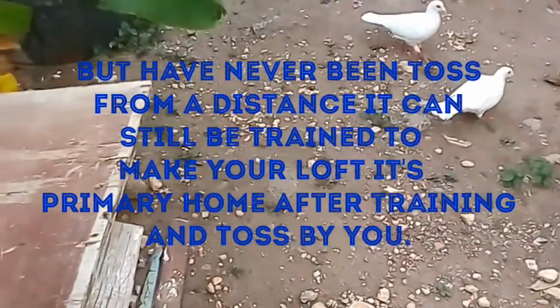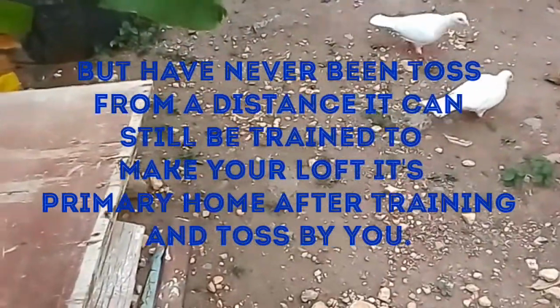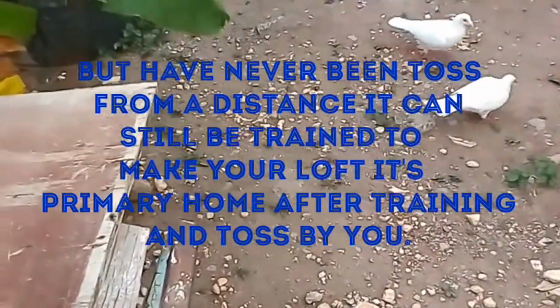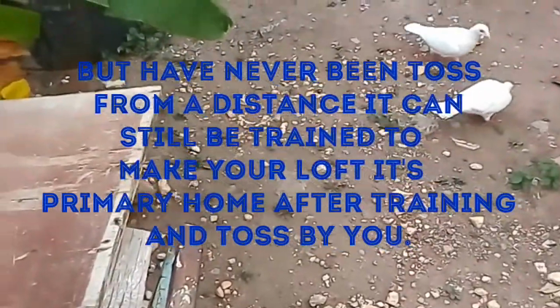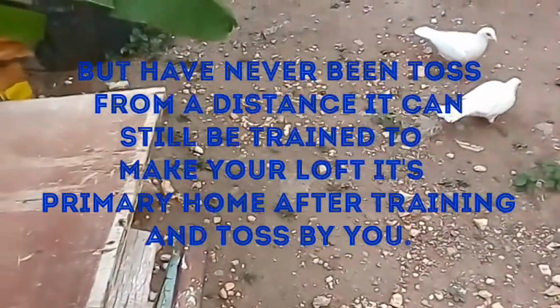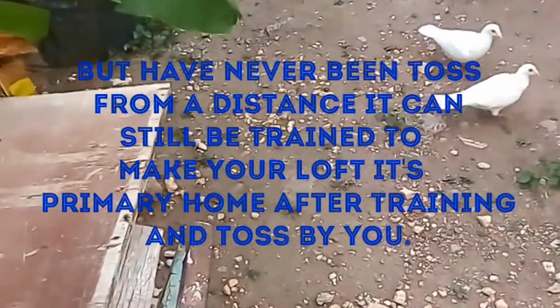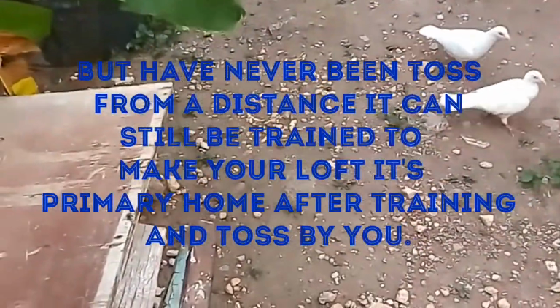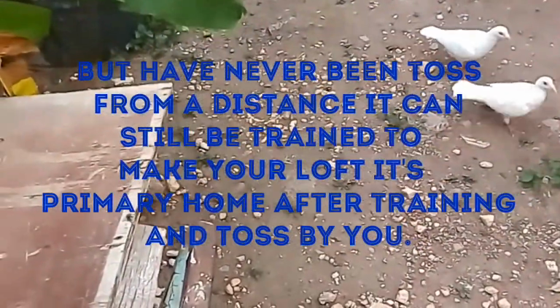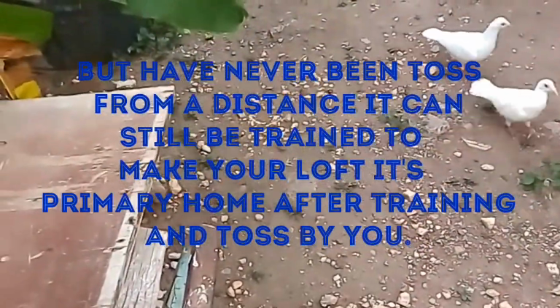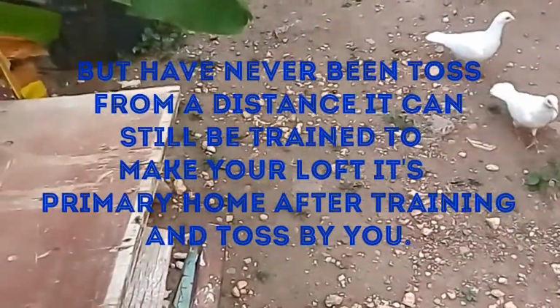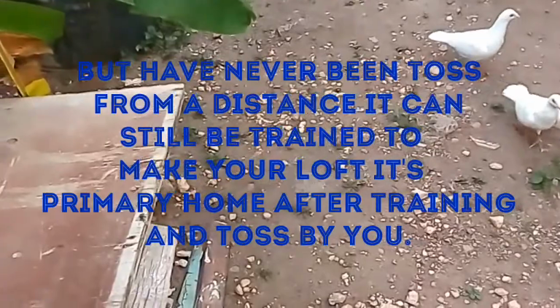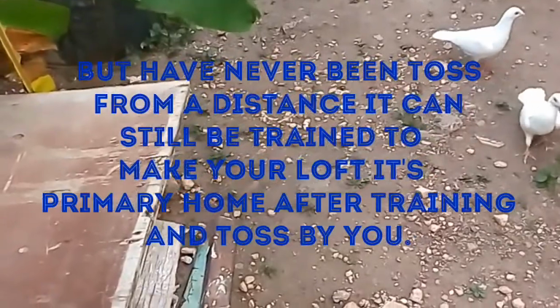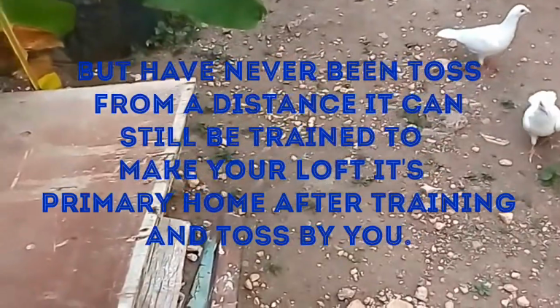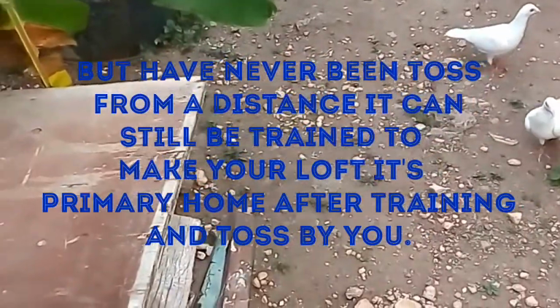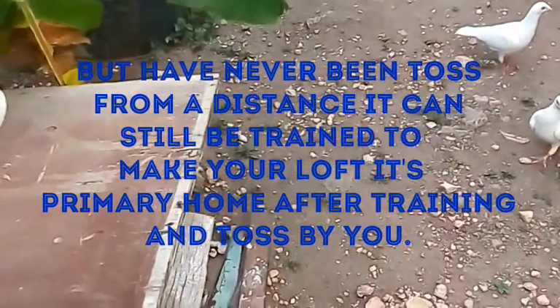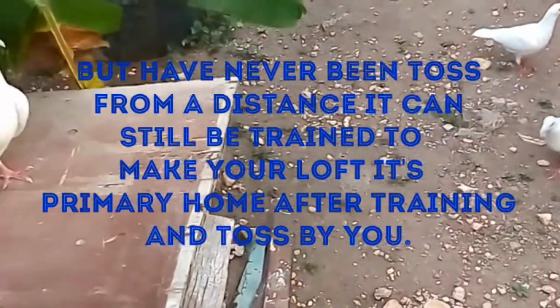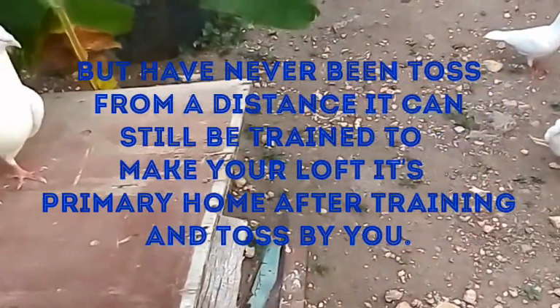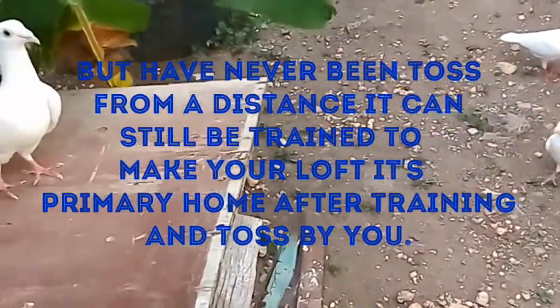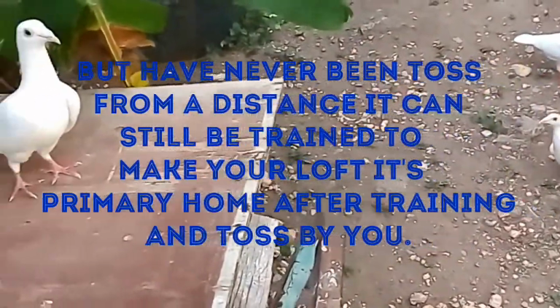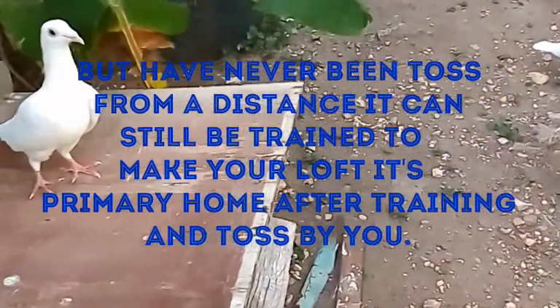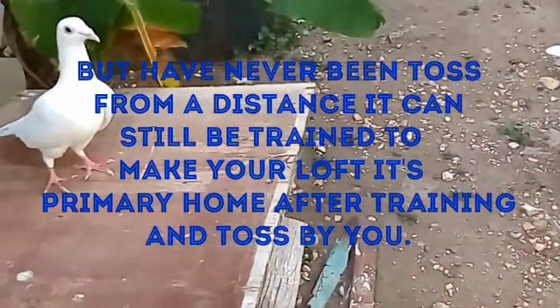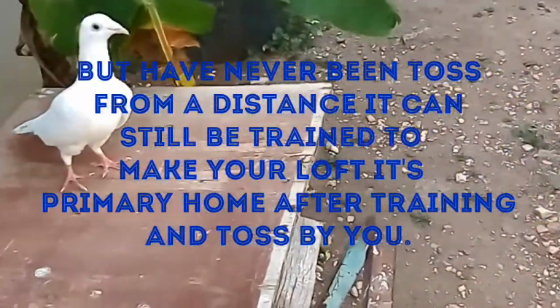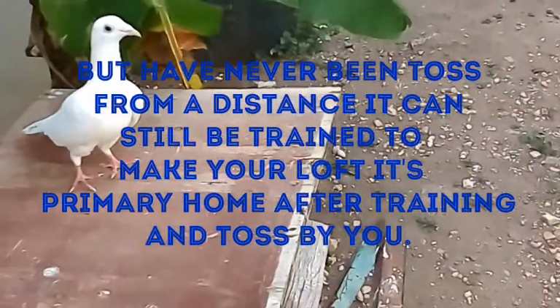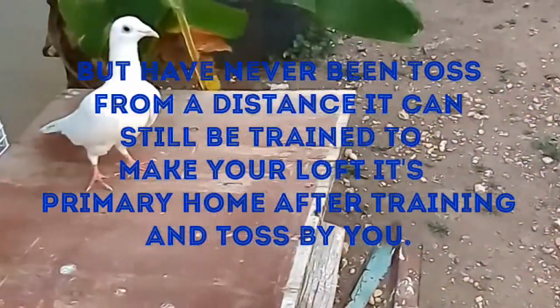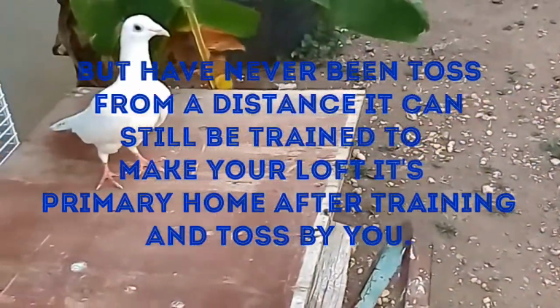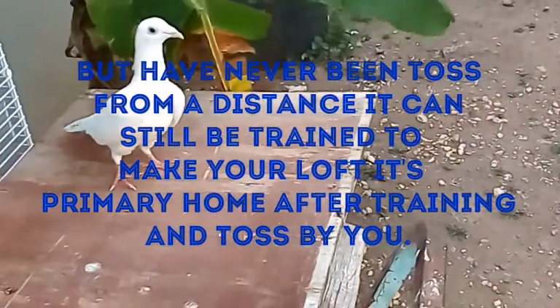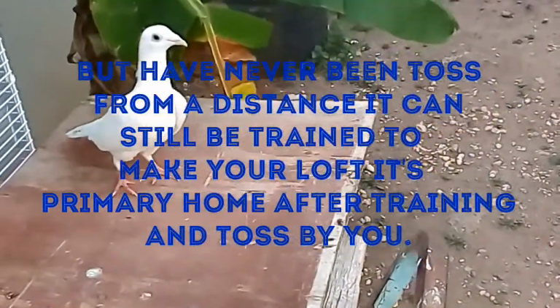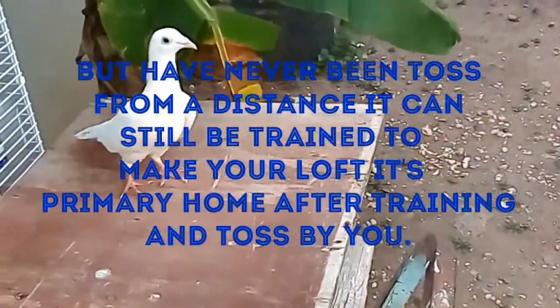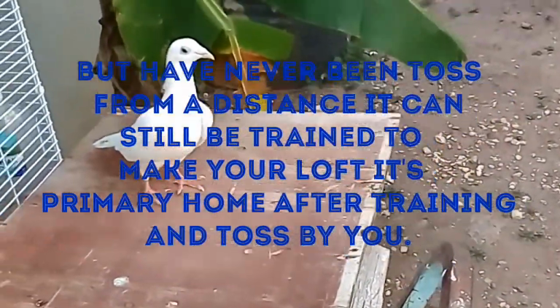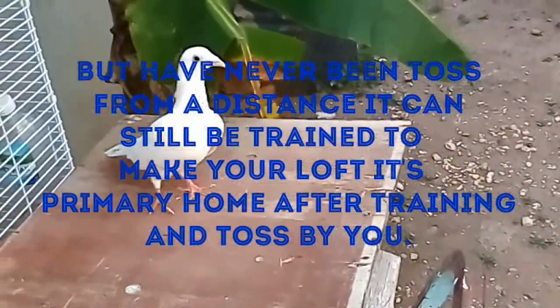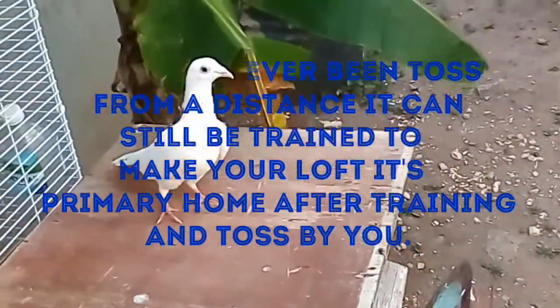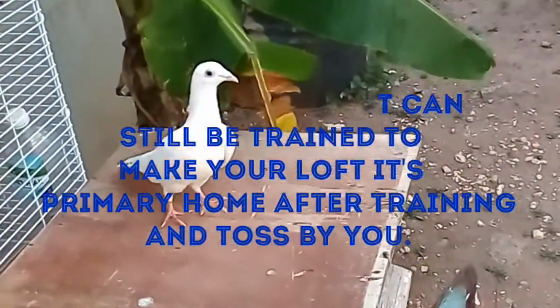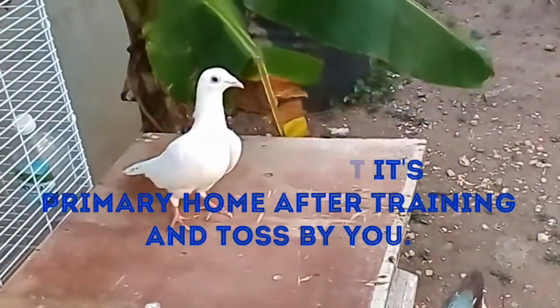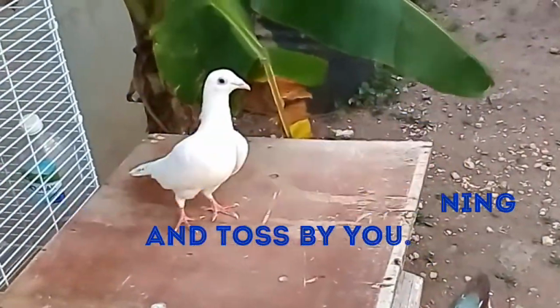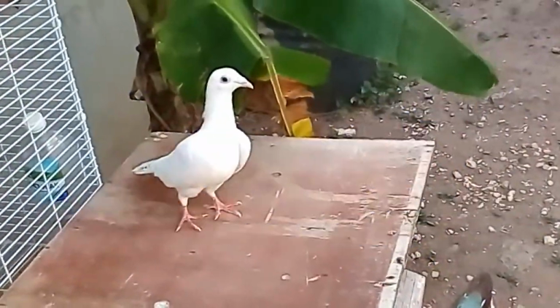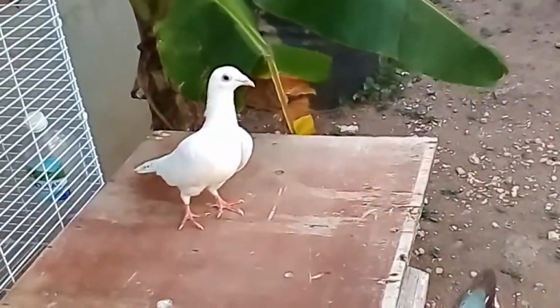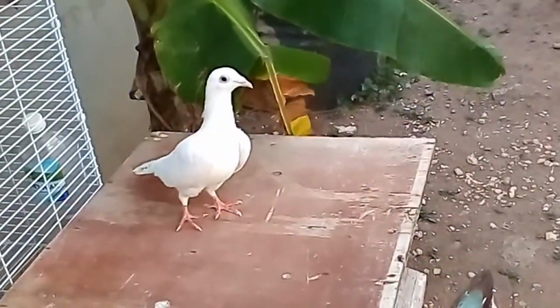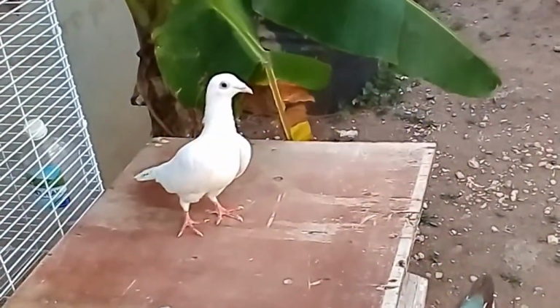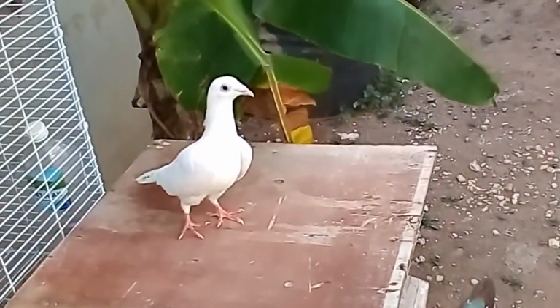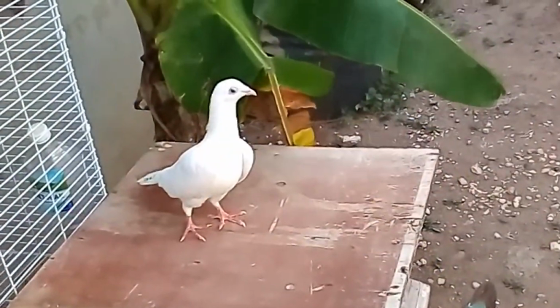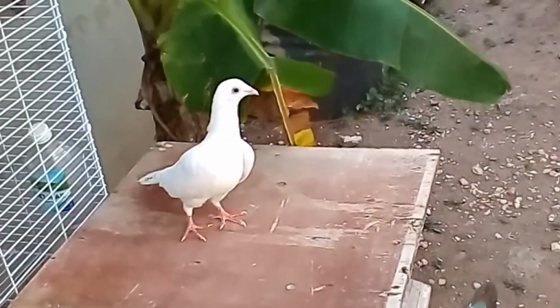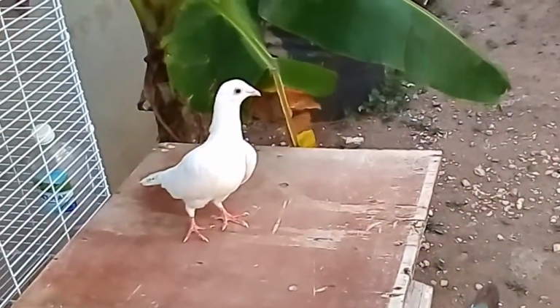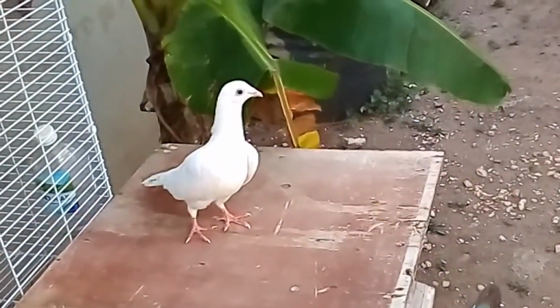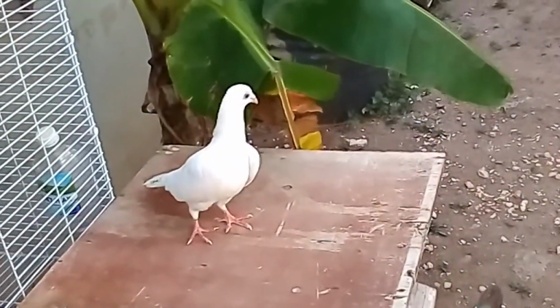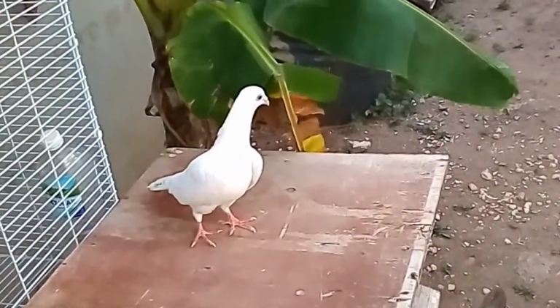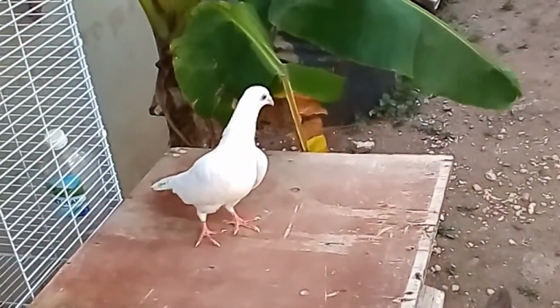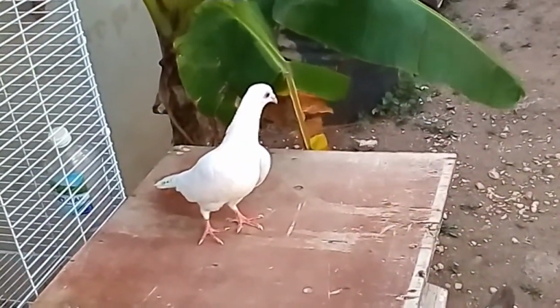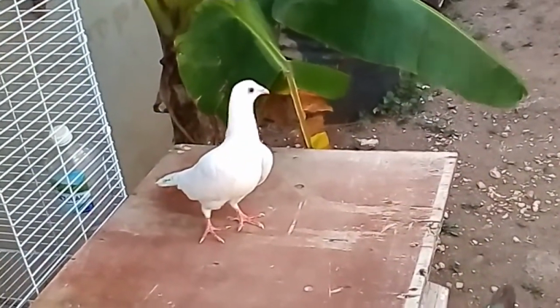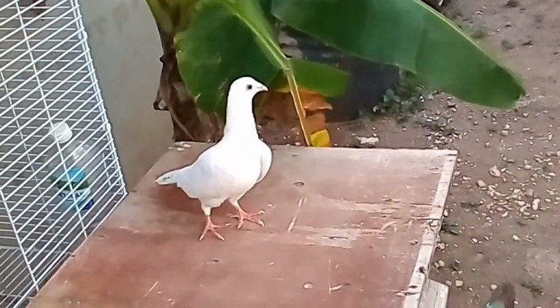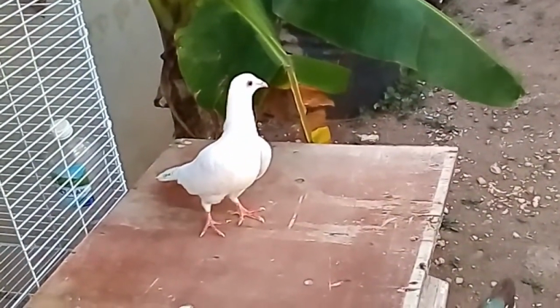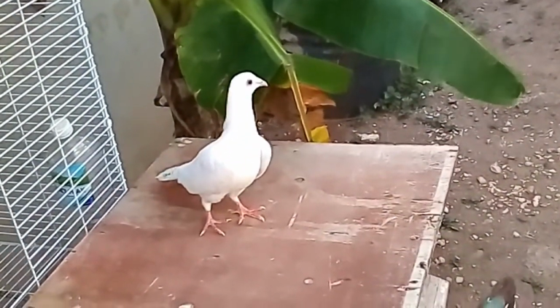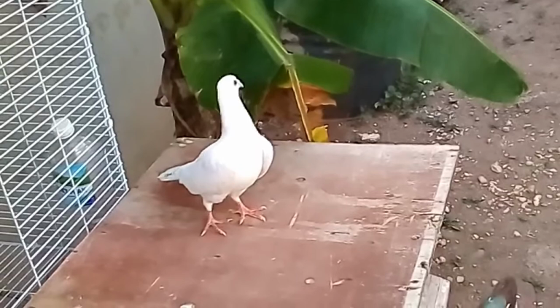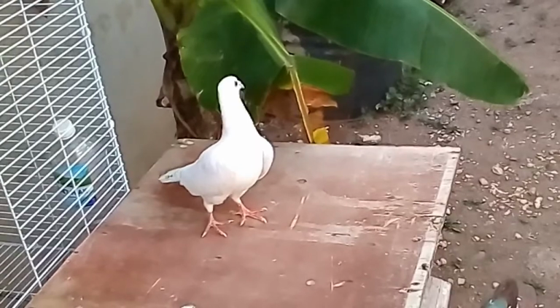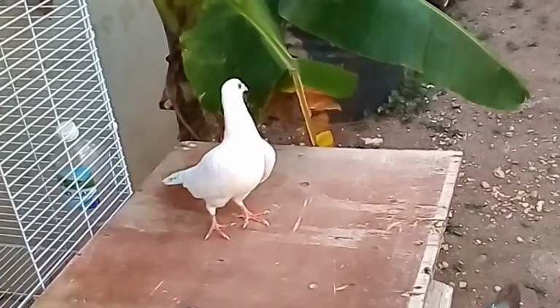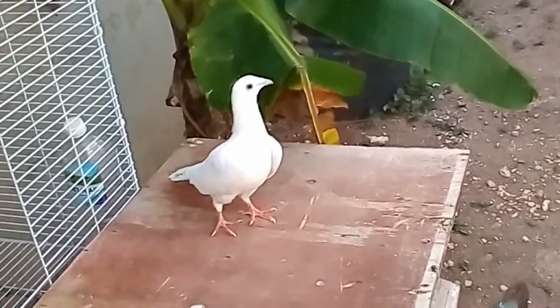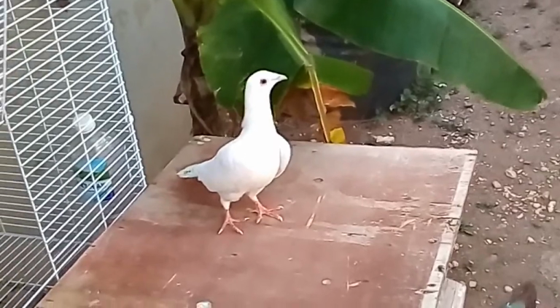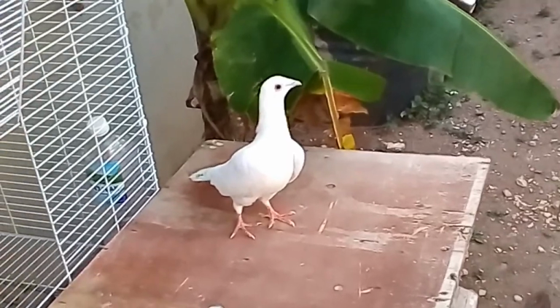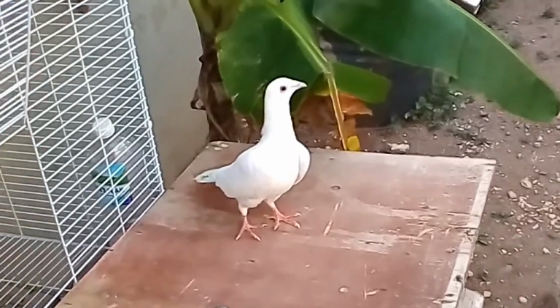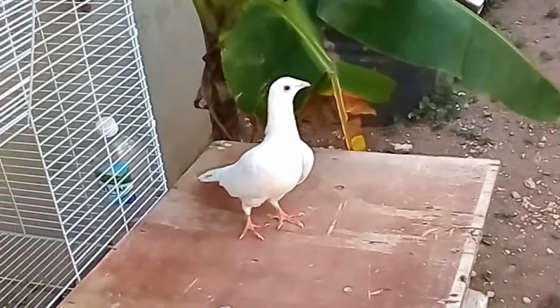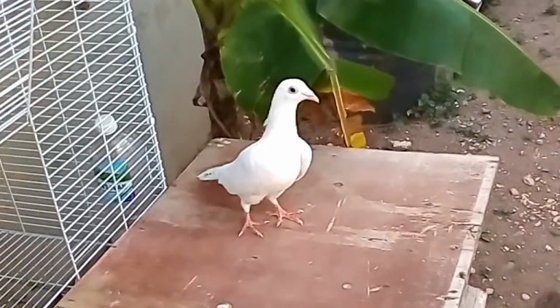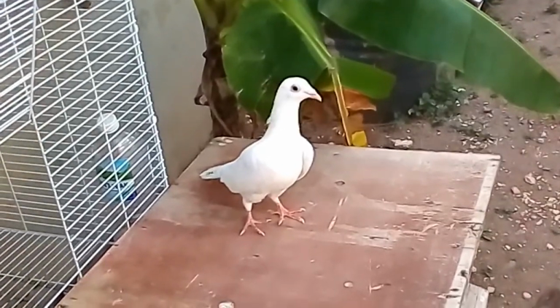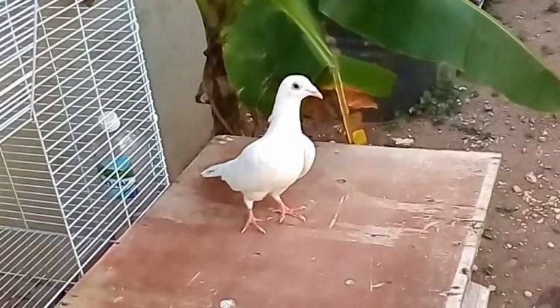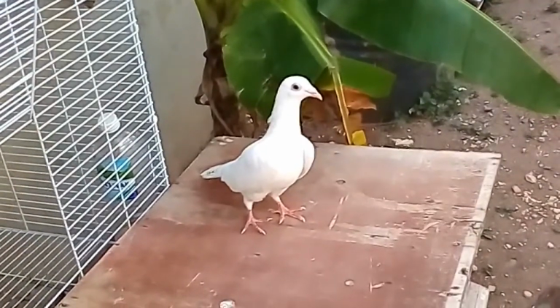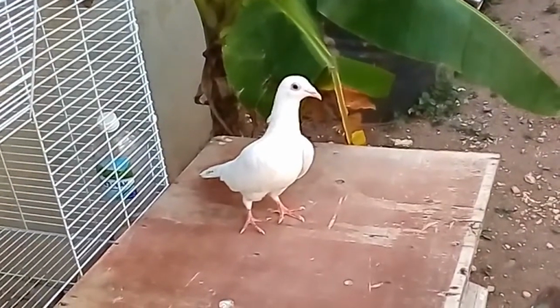I actually clipped their wings, so it's gonna take about a month to grow back to full length. After that, they'll be ready to fly.